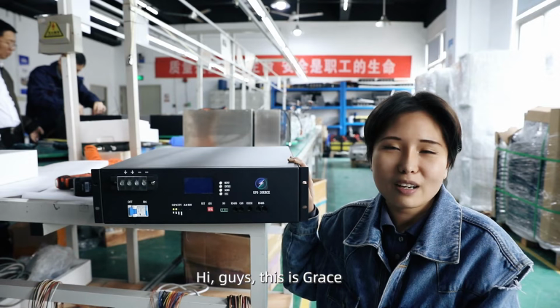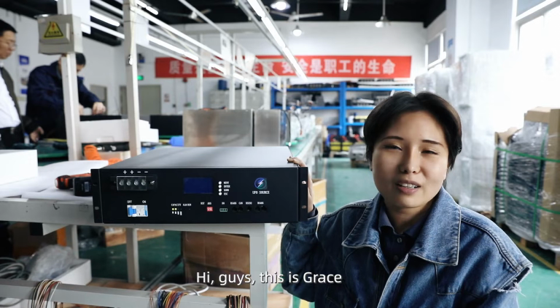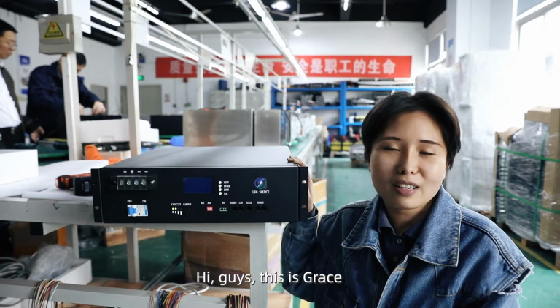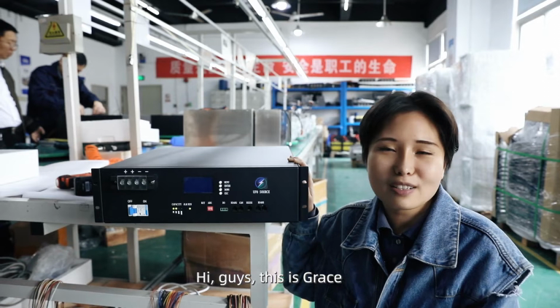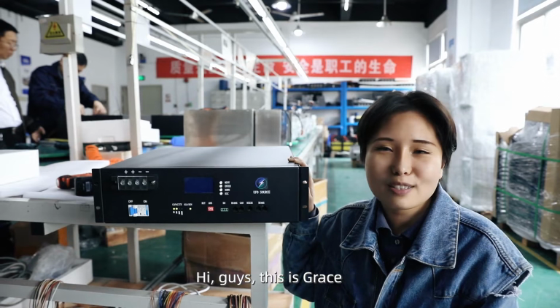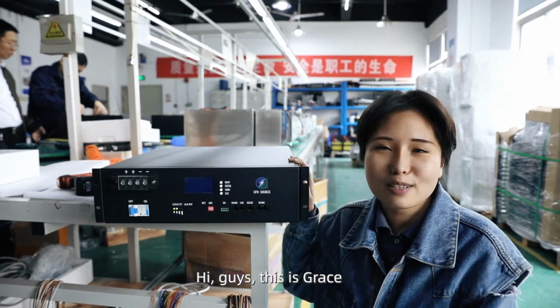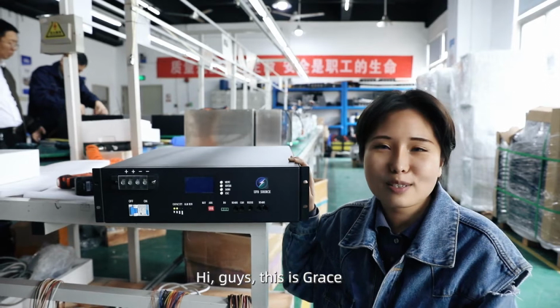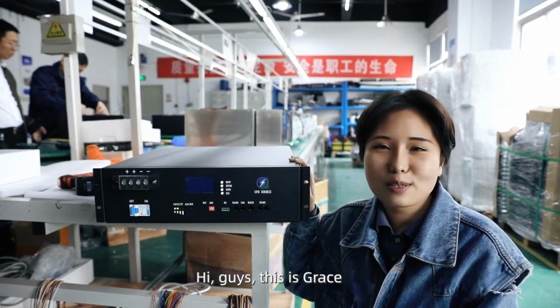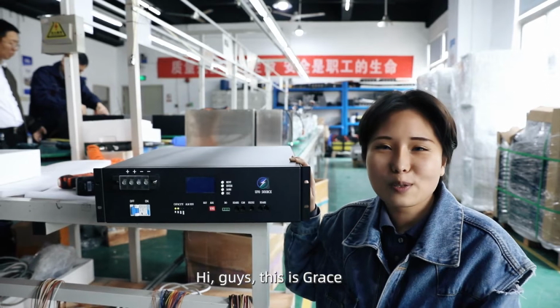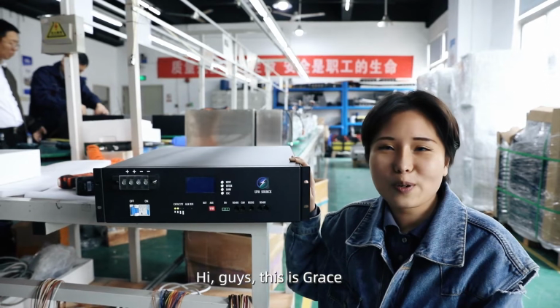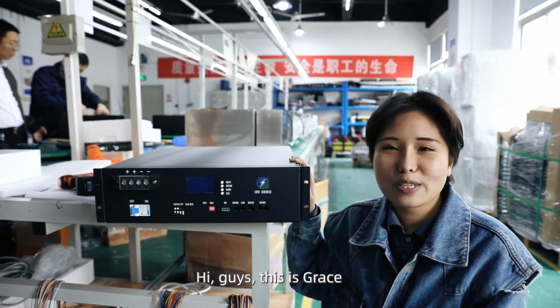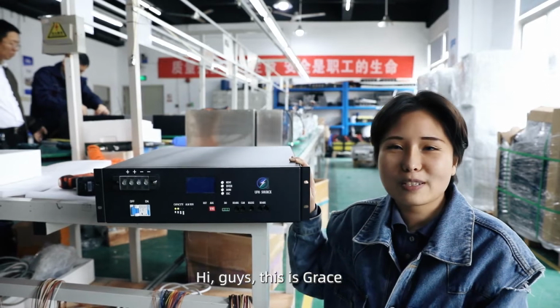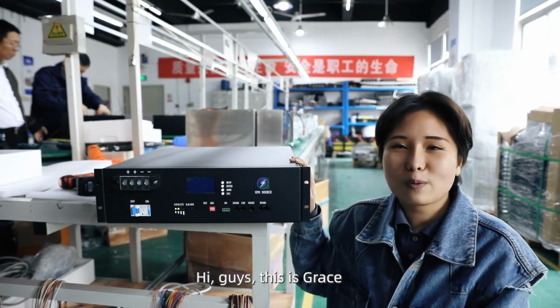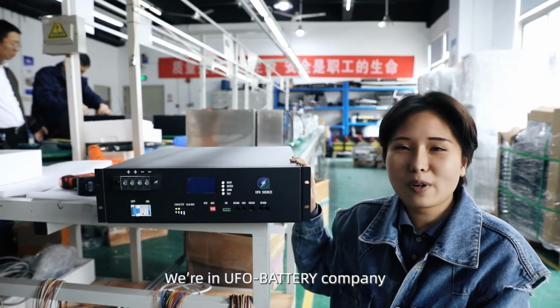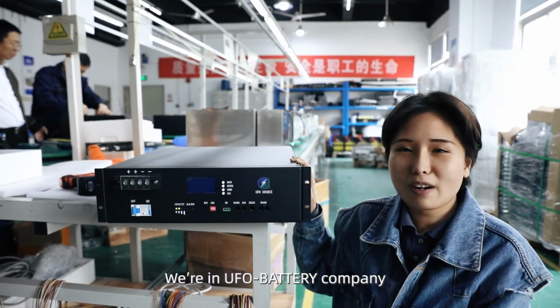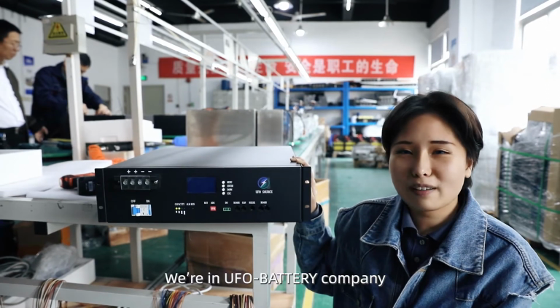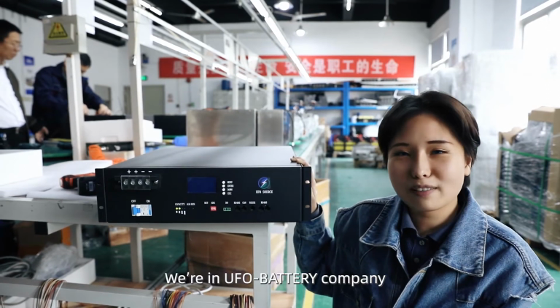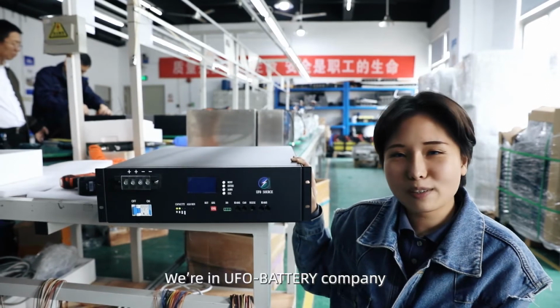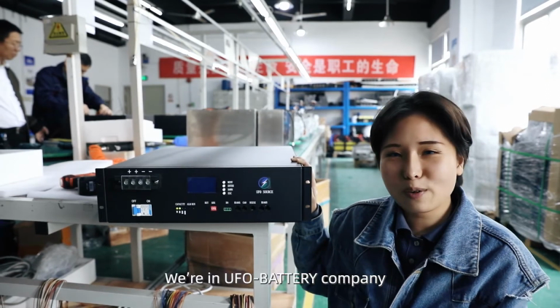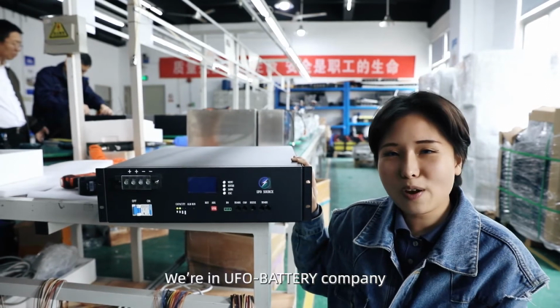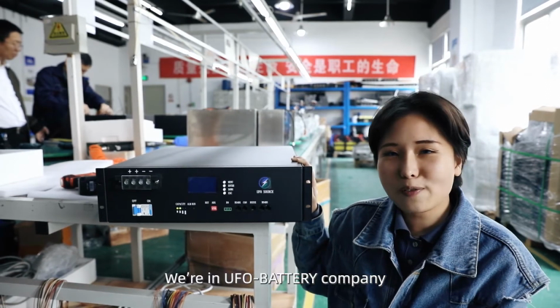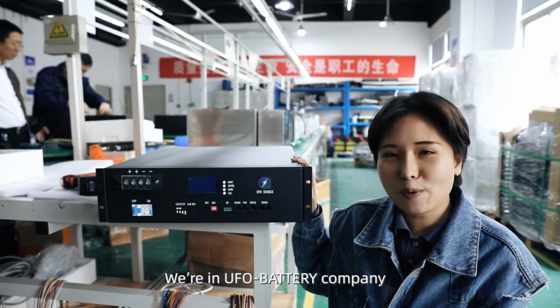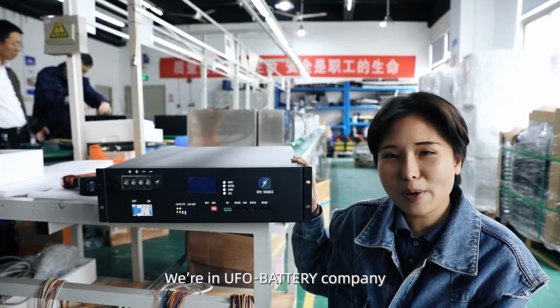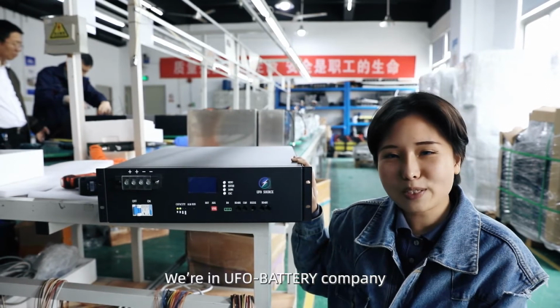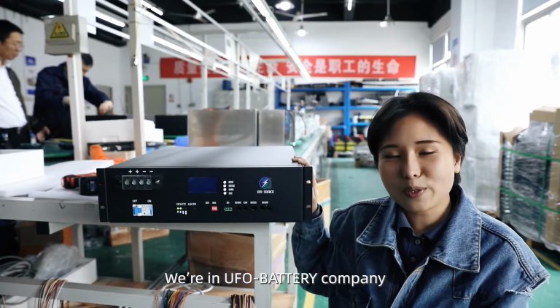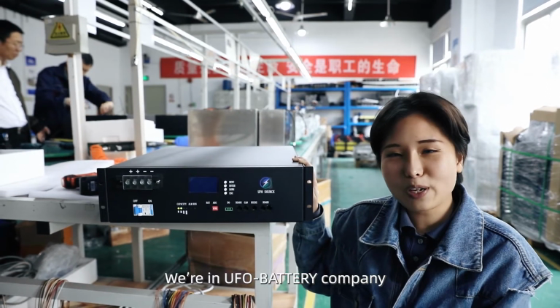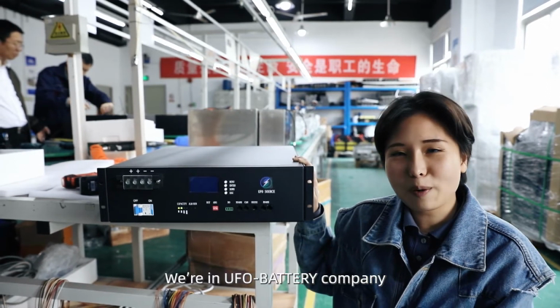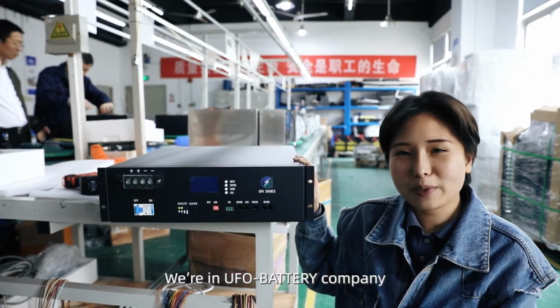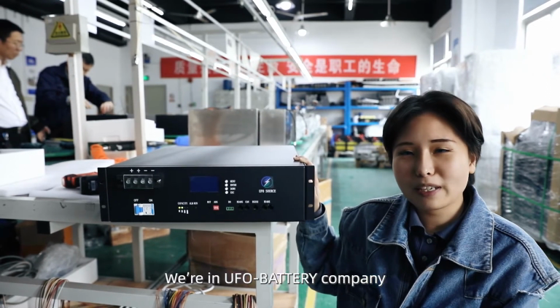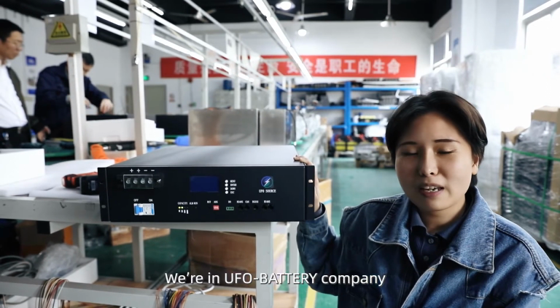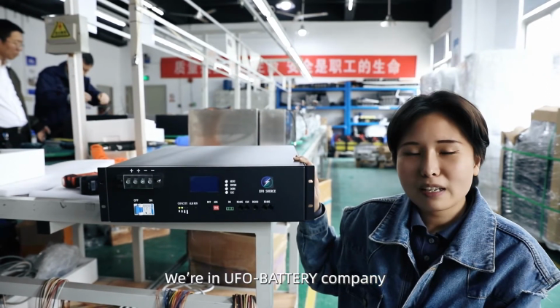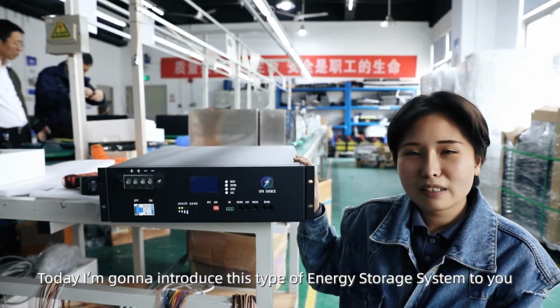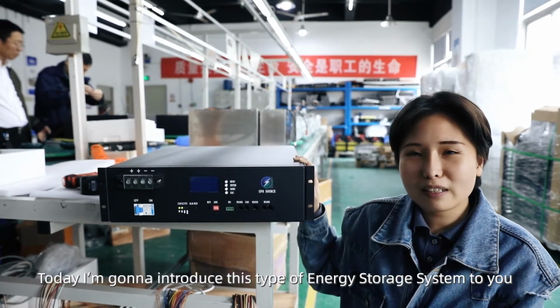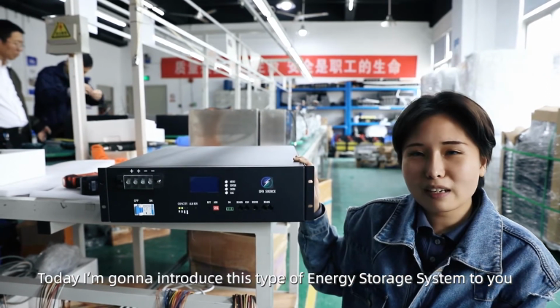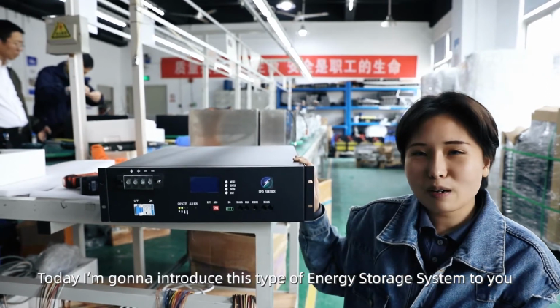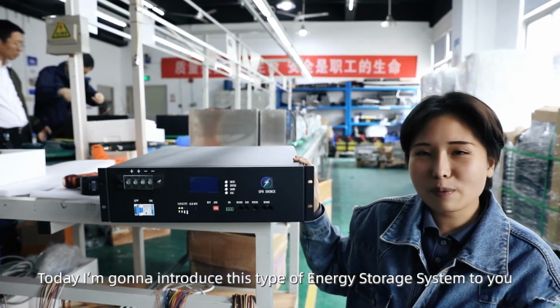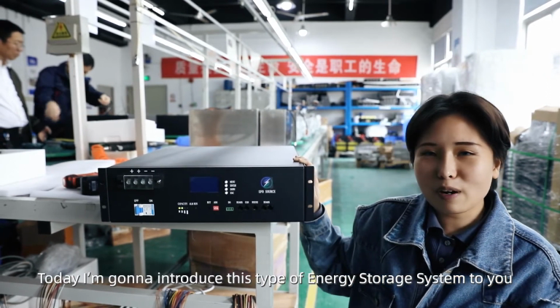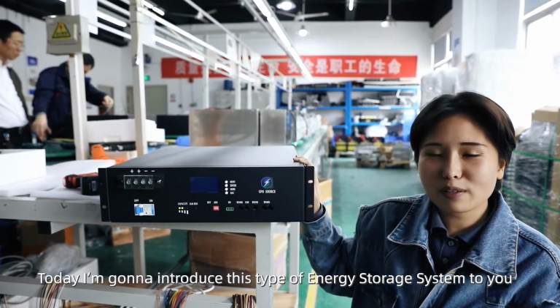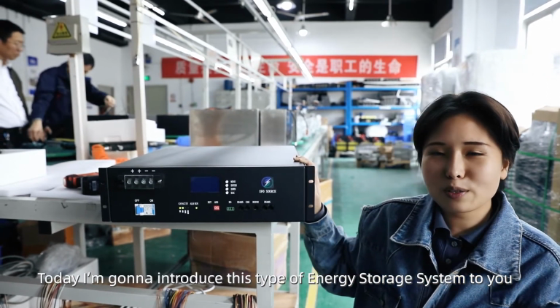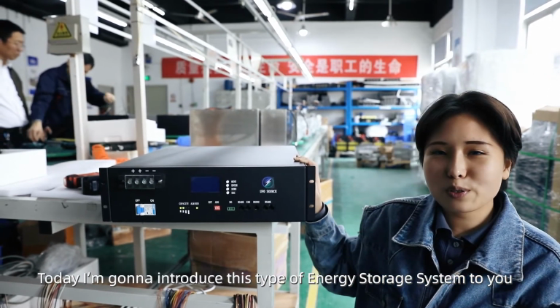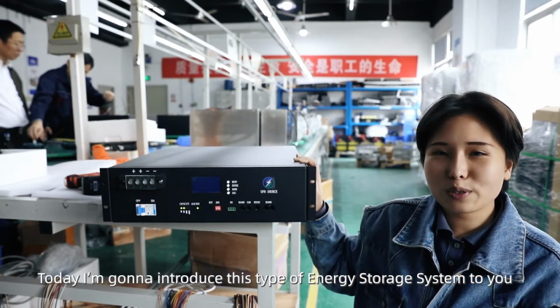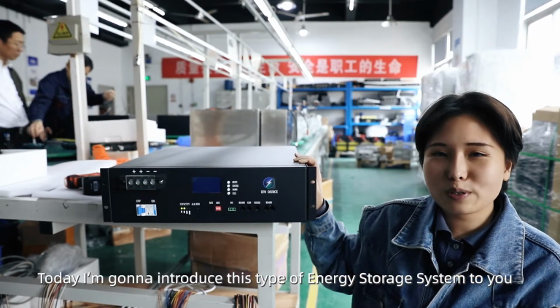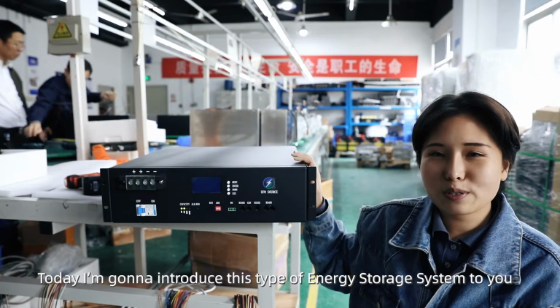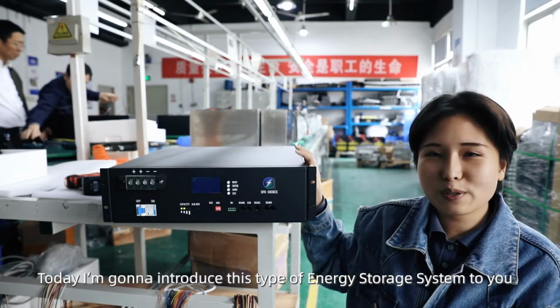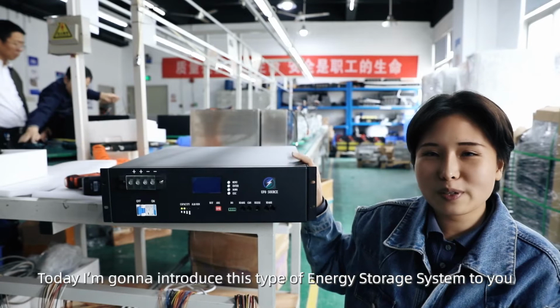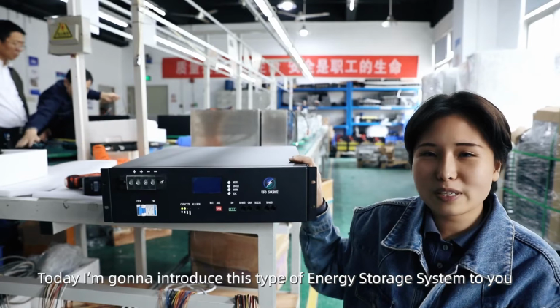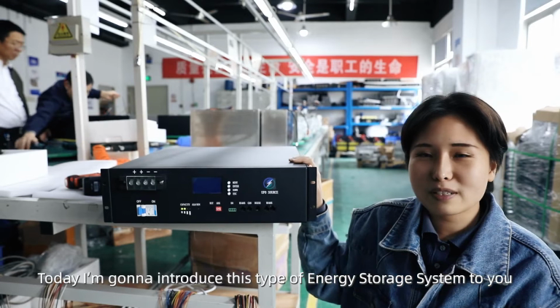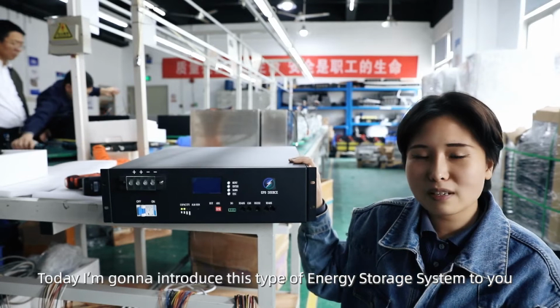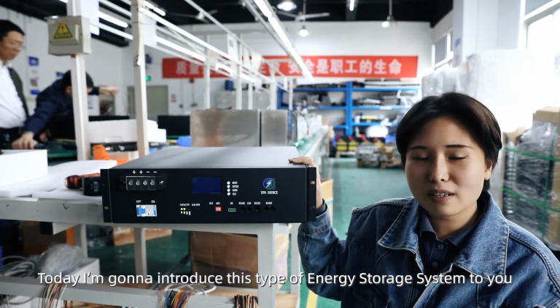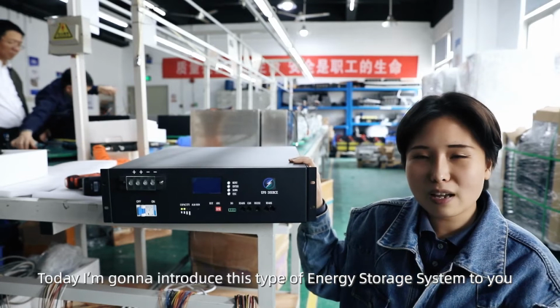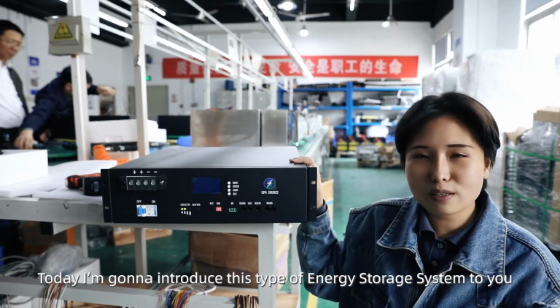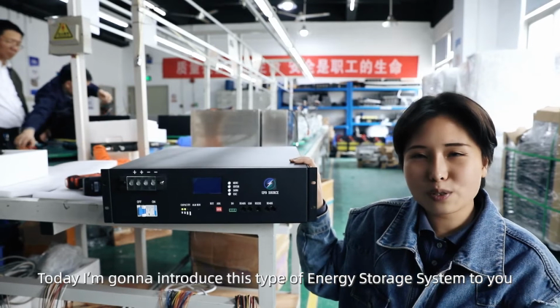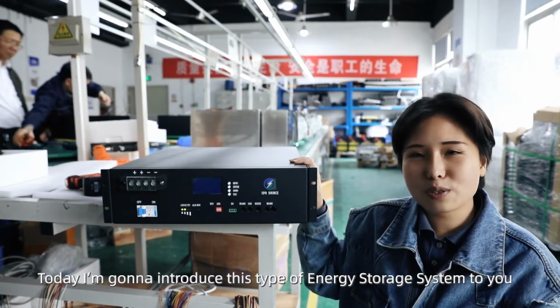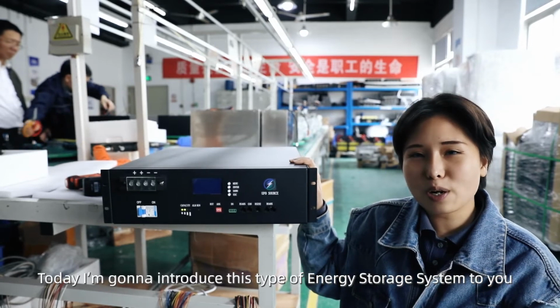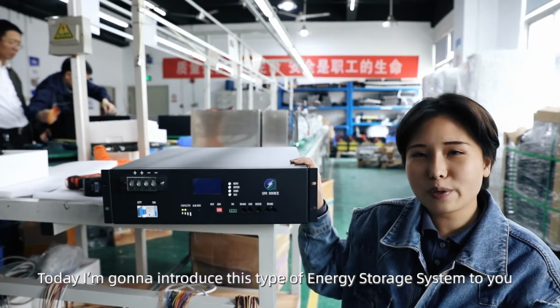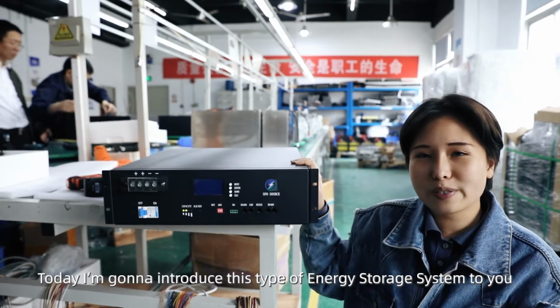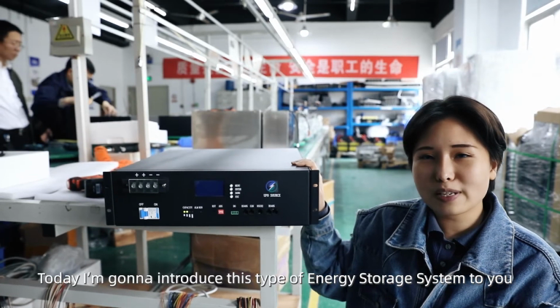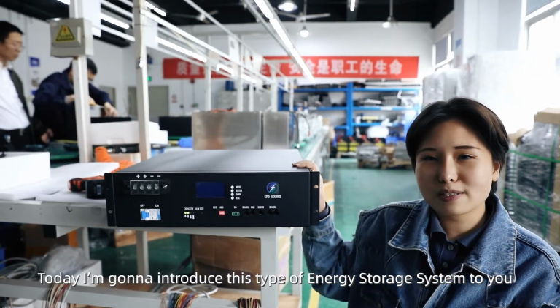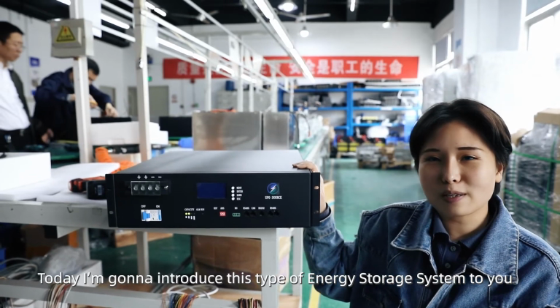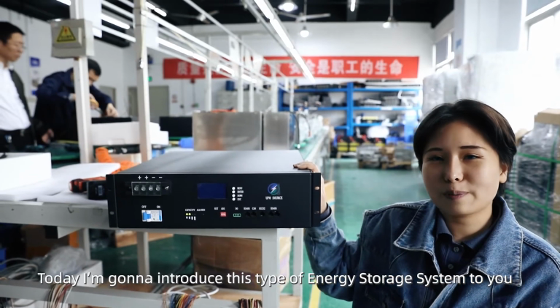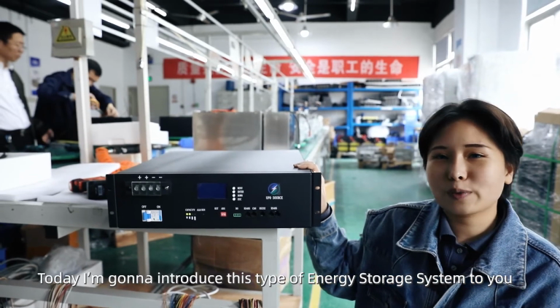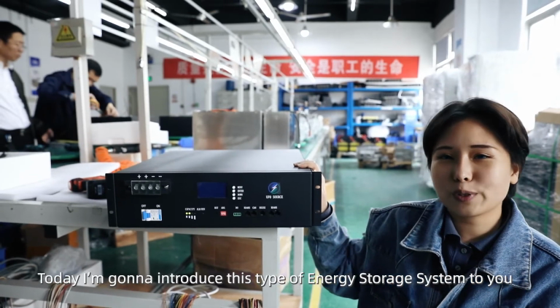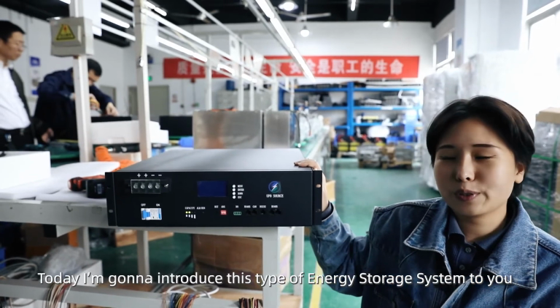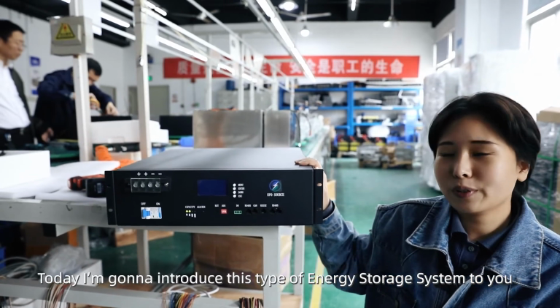Hi guys, this is Grace. We are in the UFO Battery Company. Today I'm going to introduce this energy storage system to you.